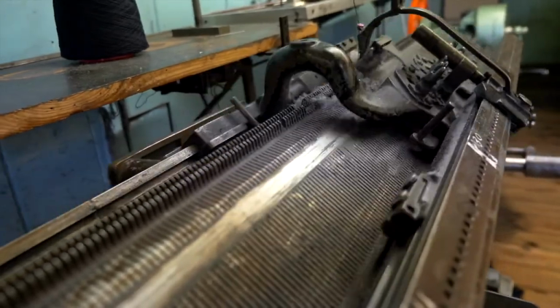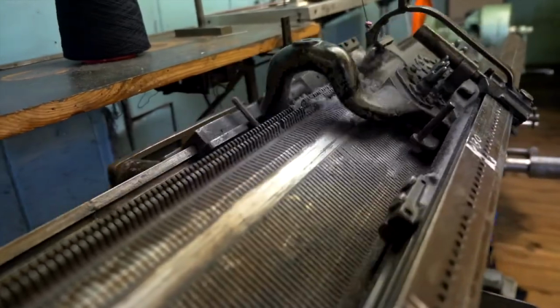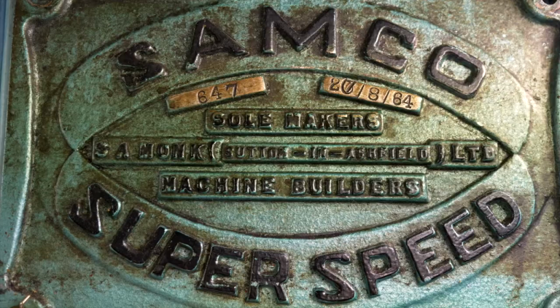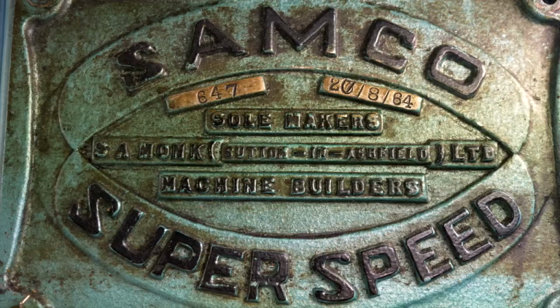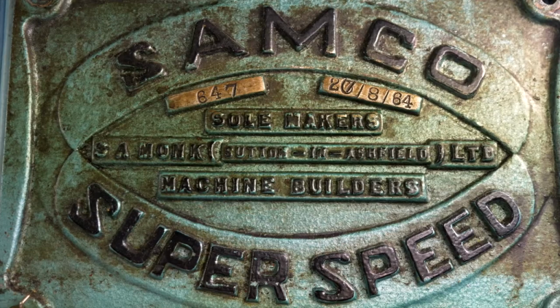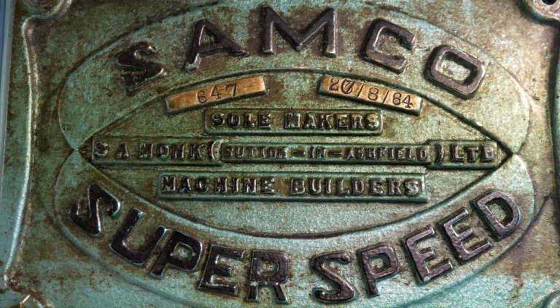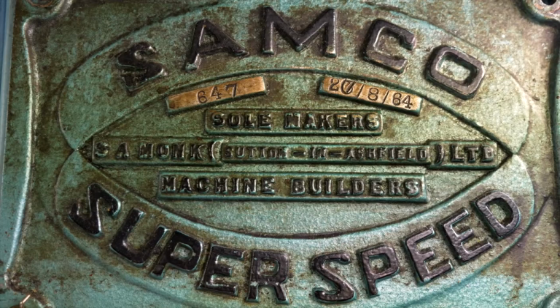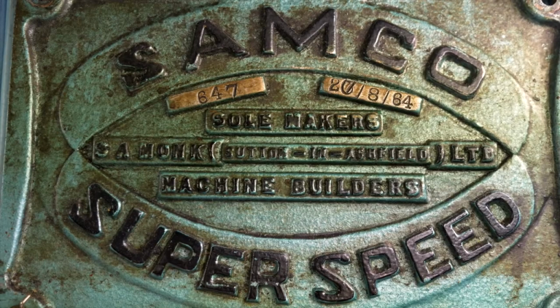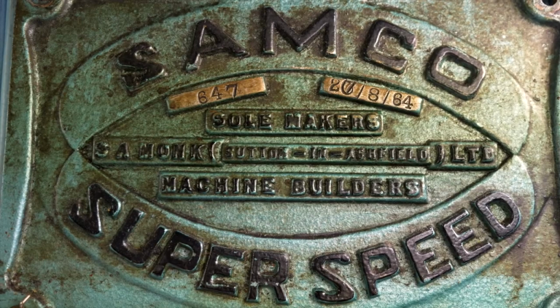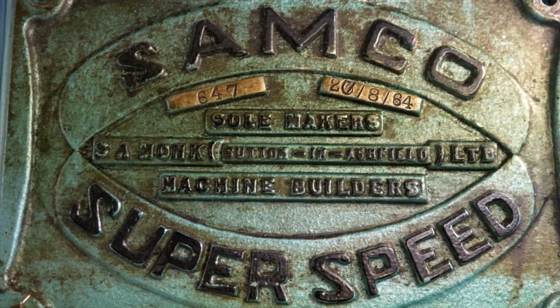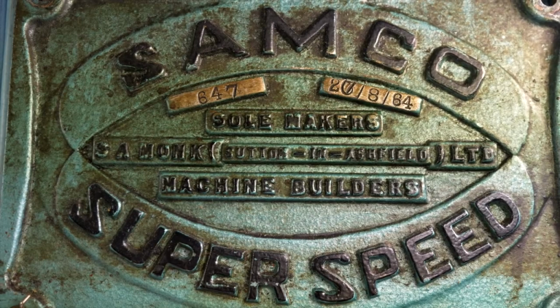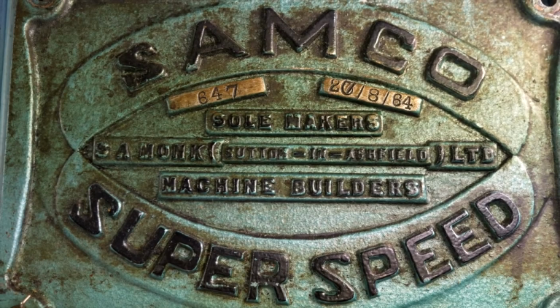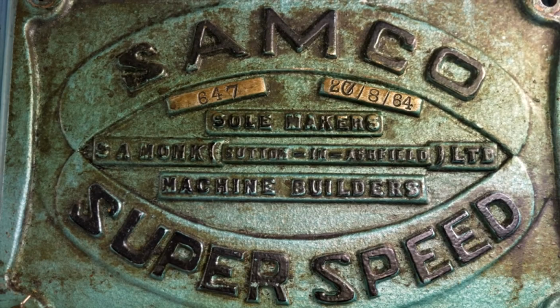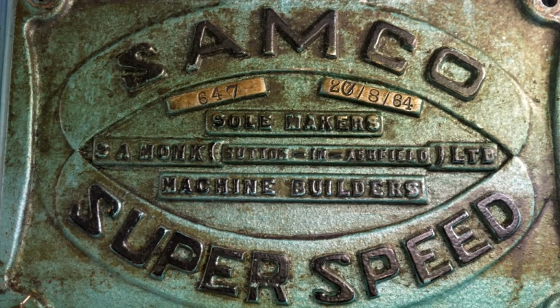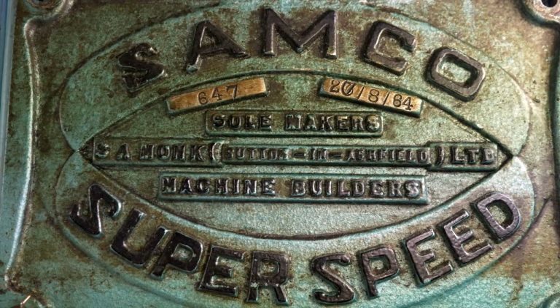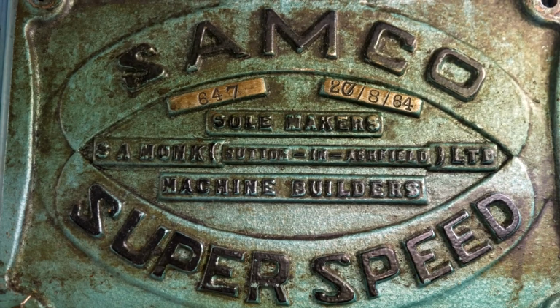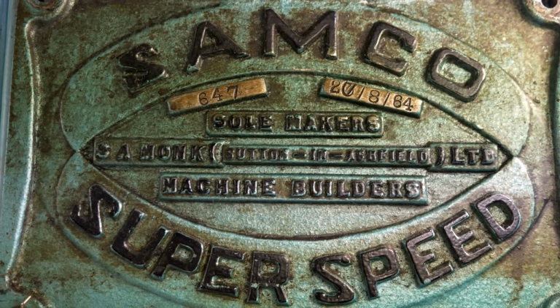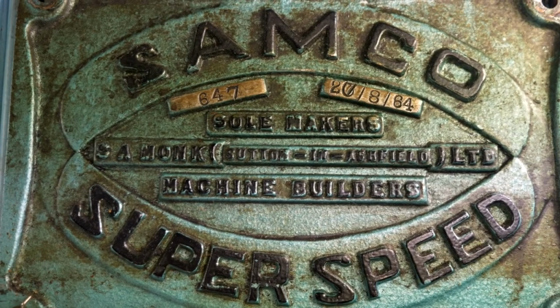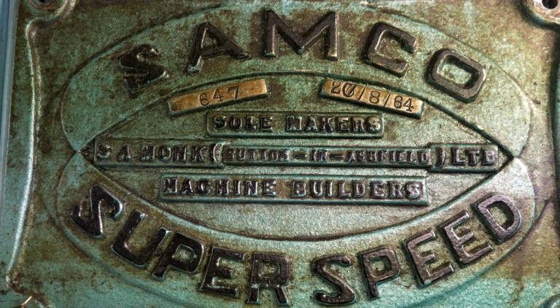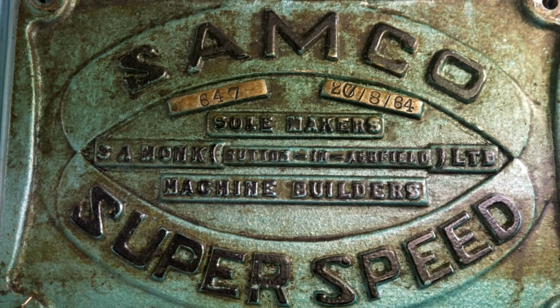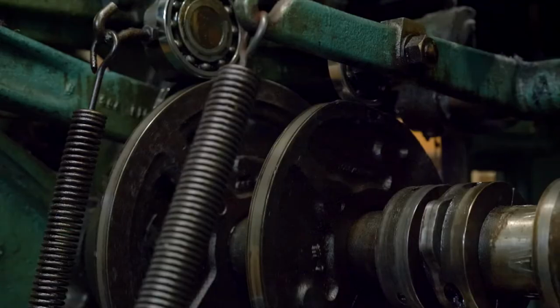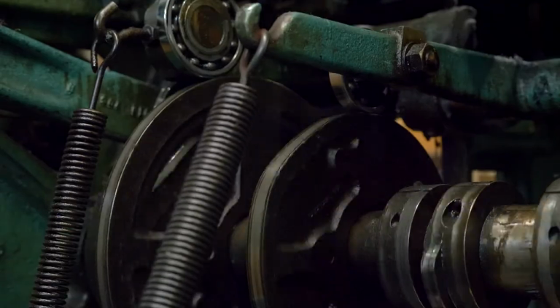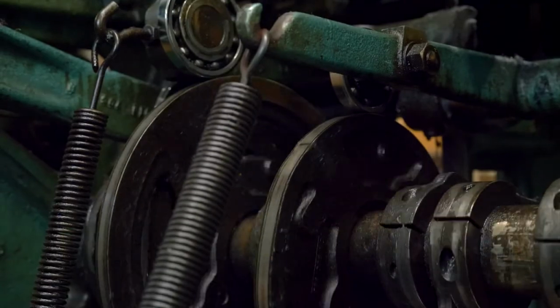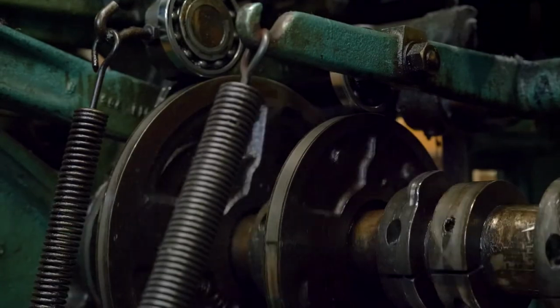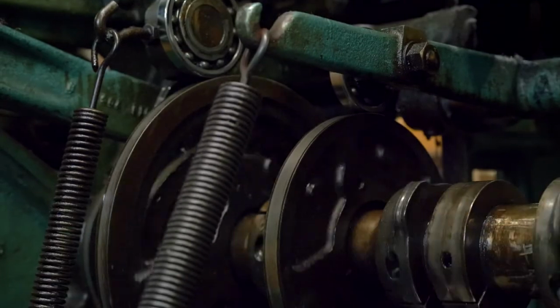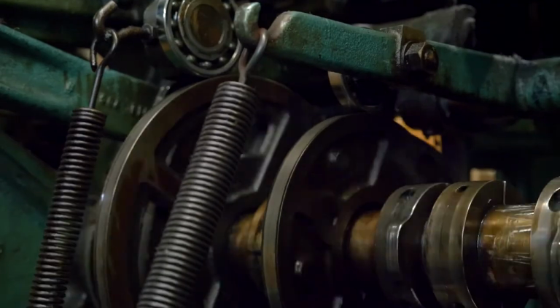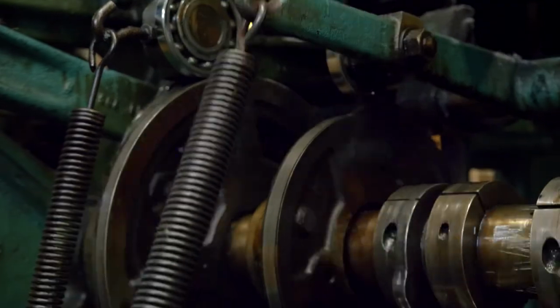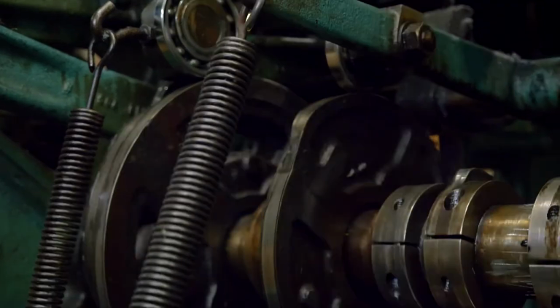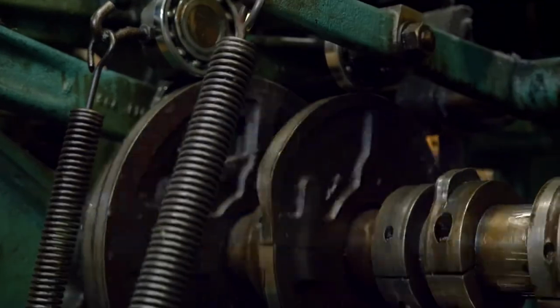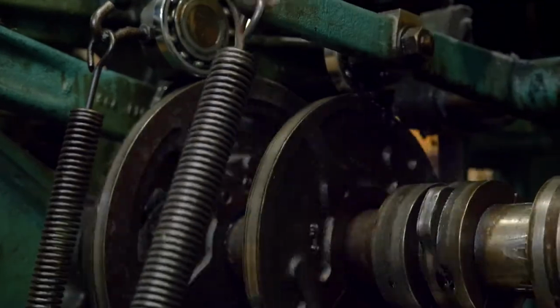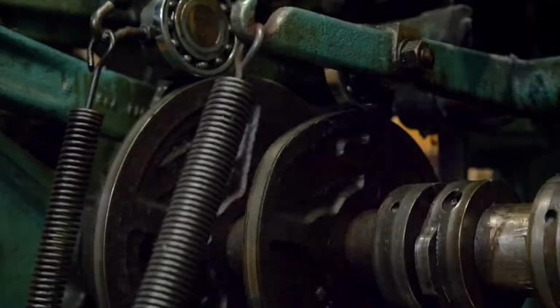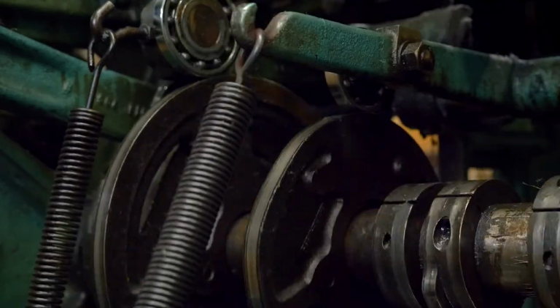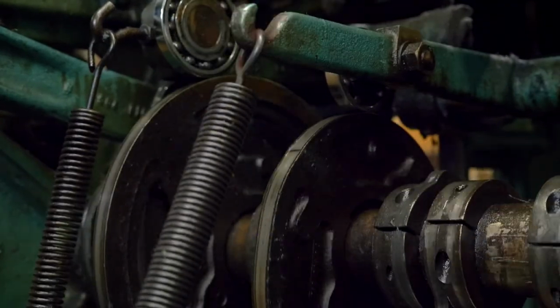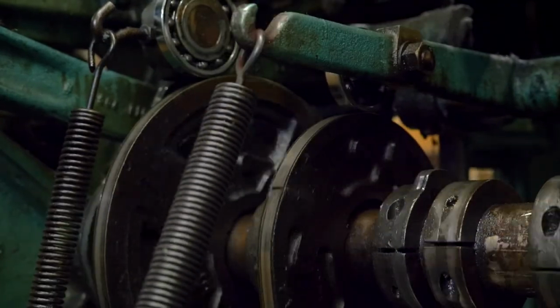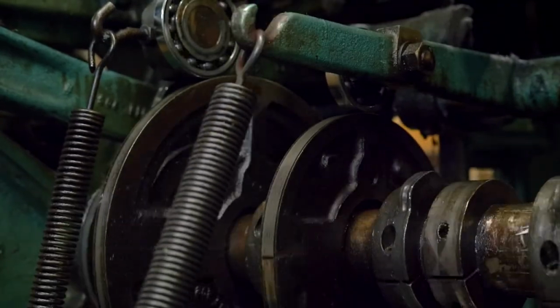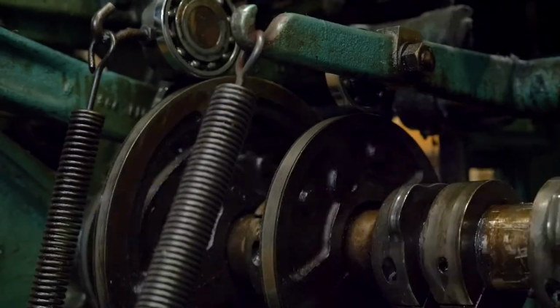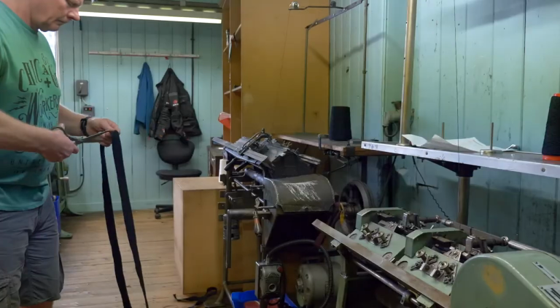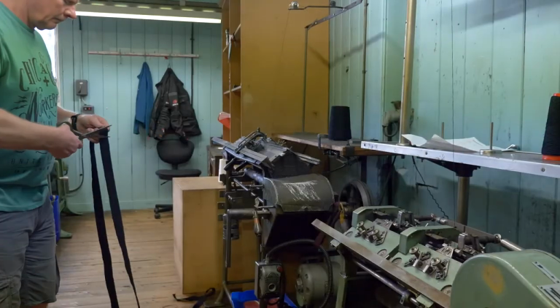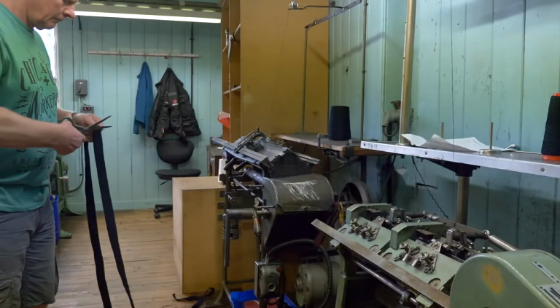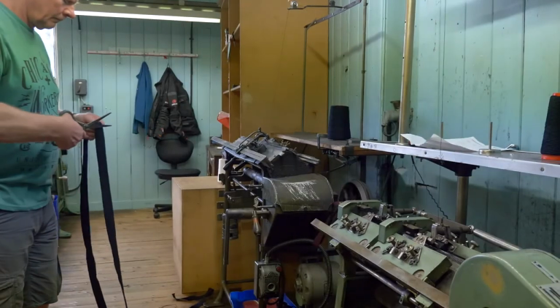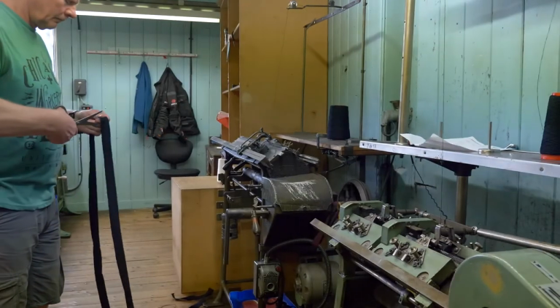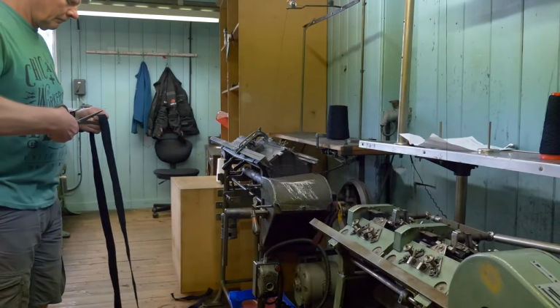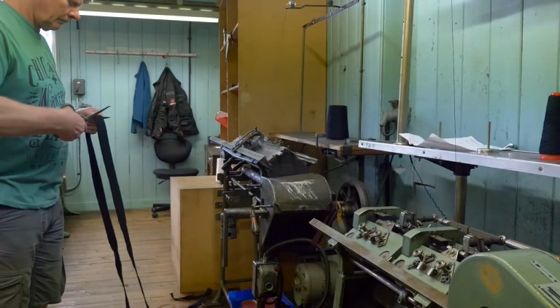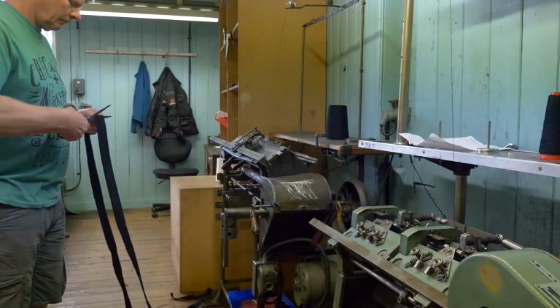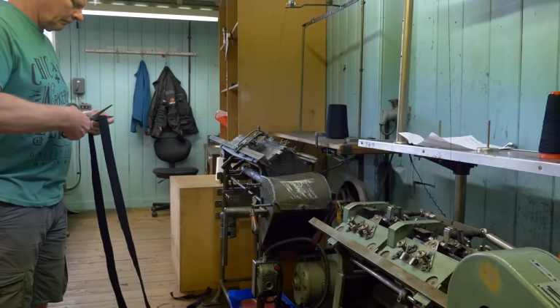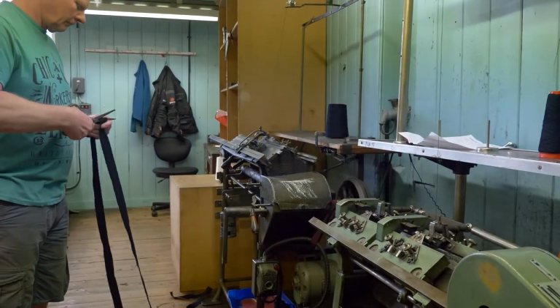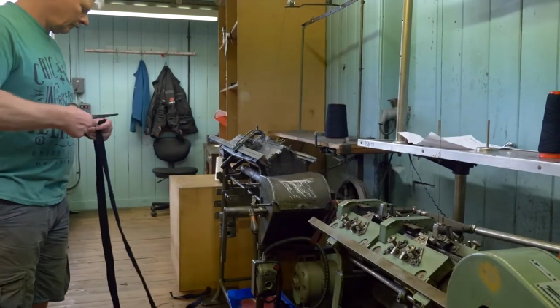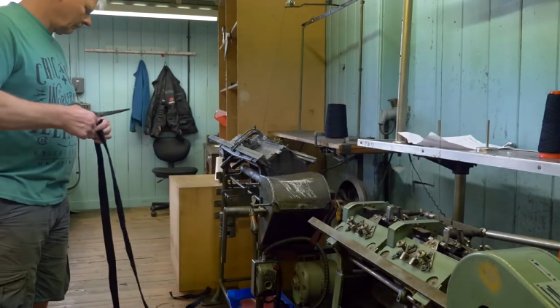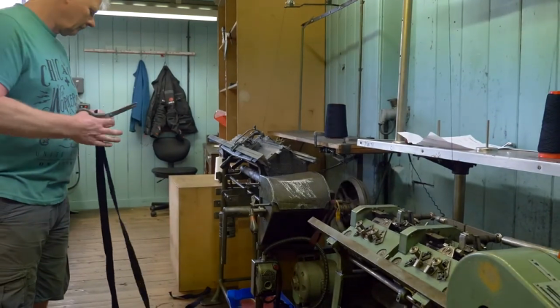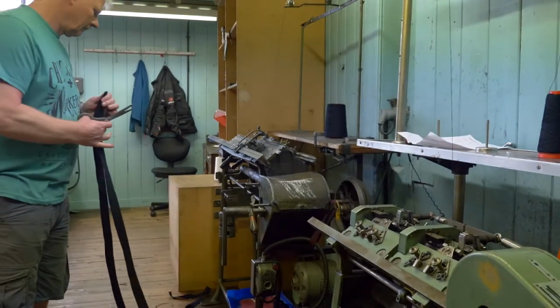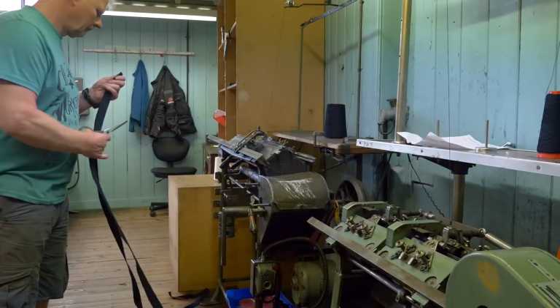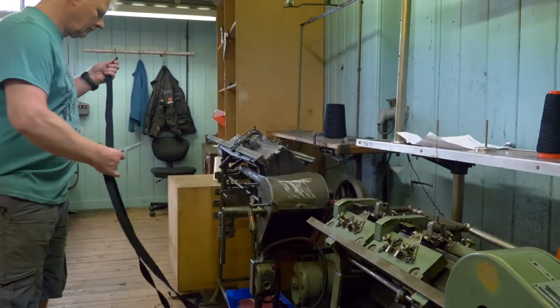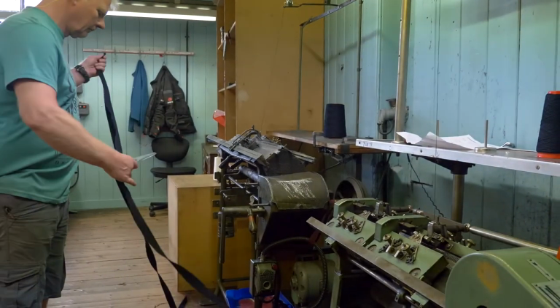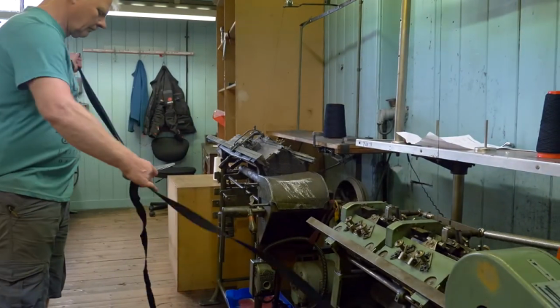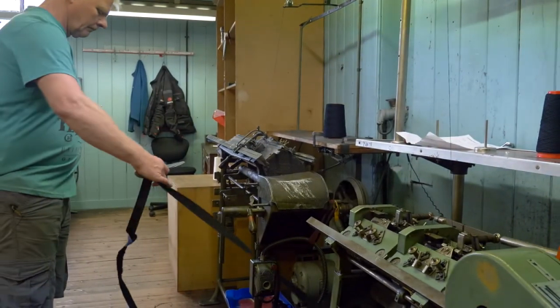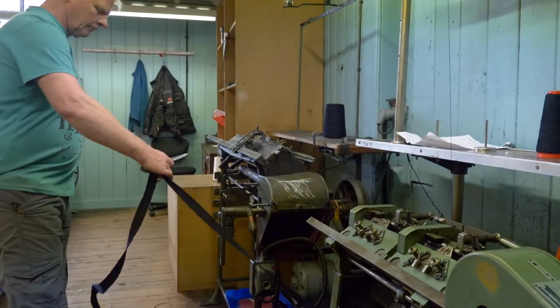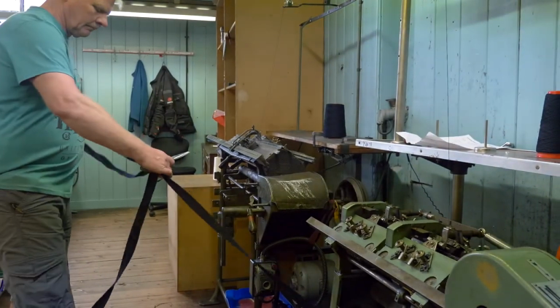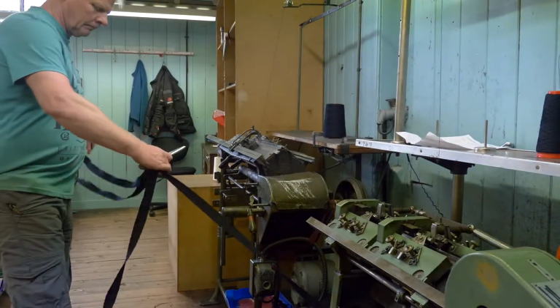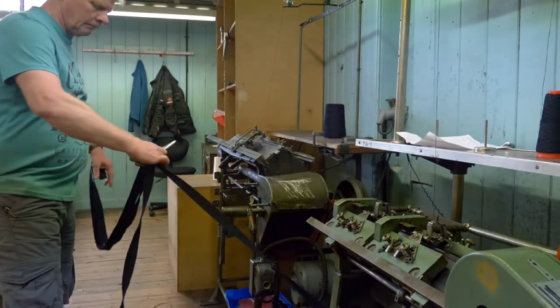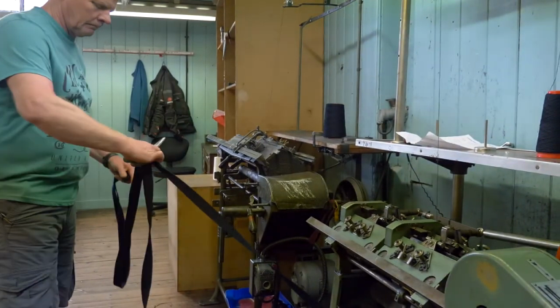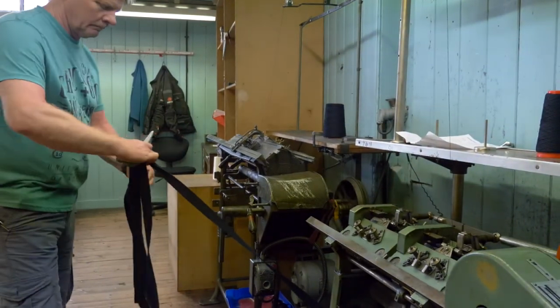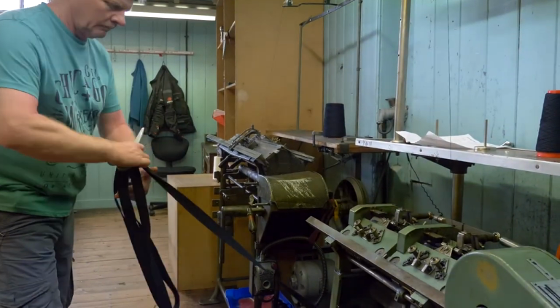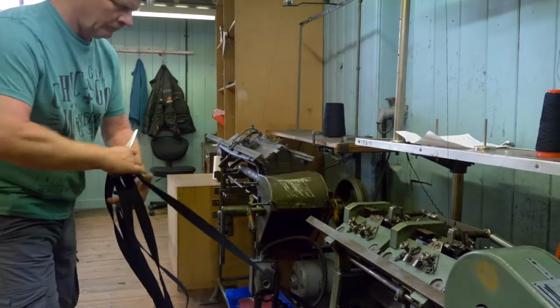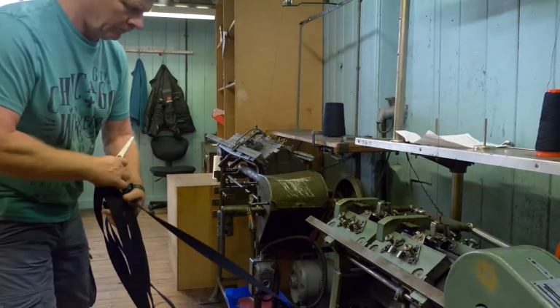These machines have been used since the early 1920s, and the quality of the knit cannot be replicated by any other machine.